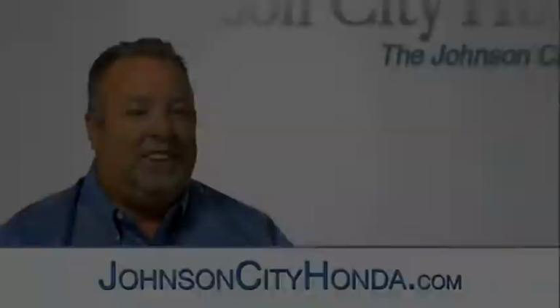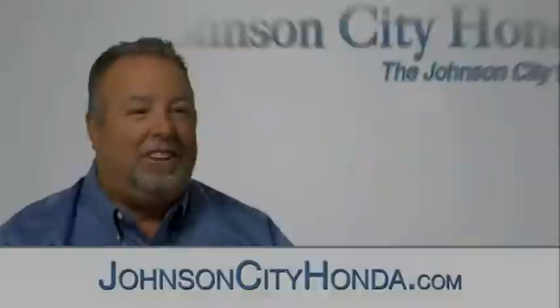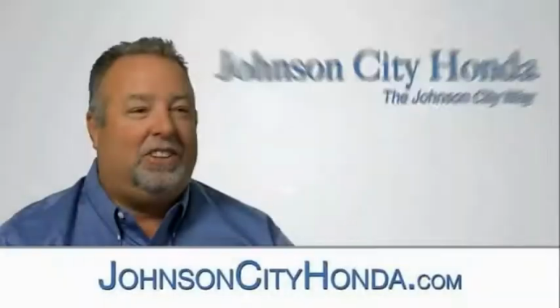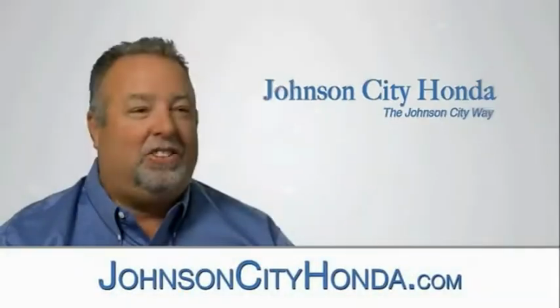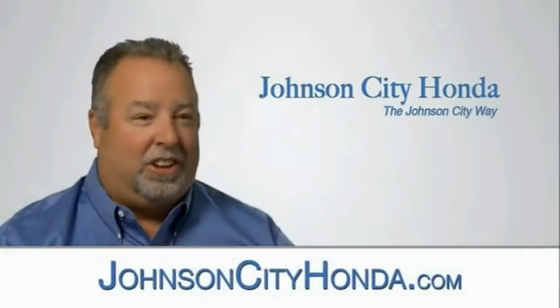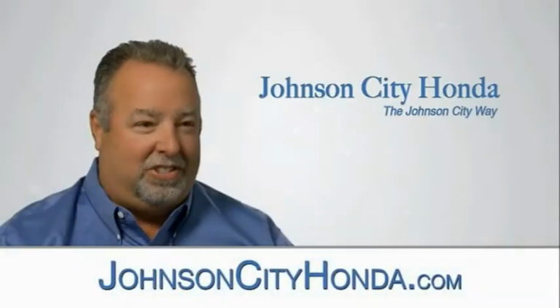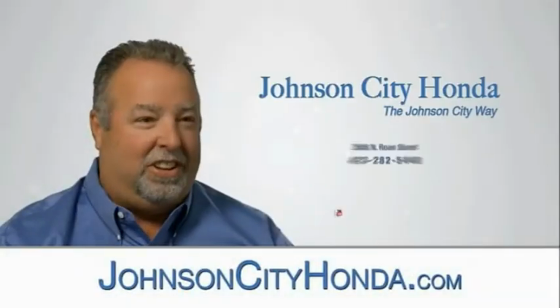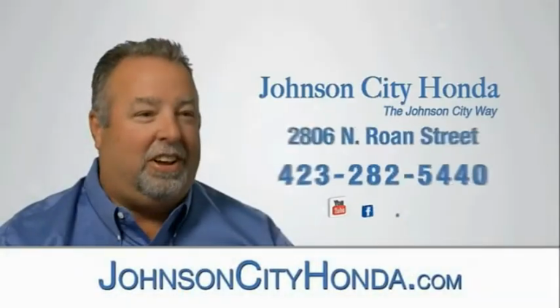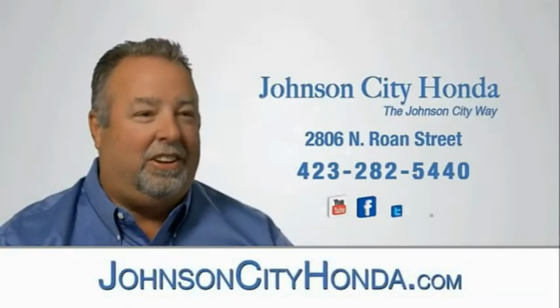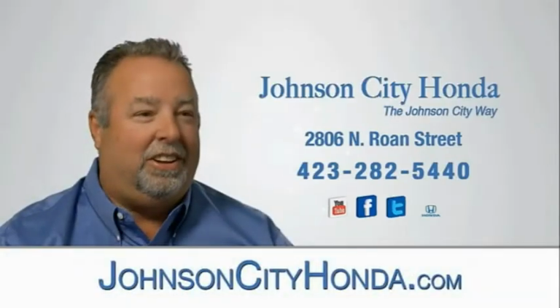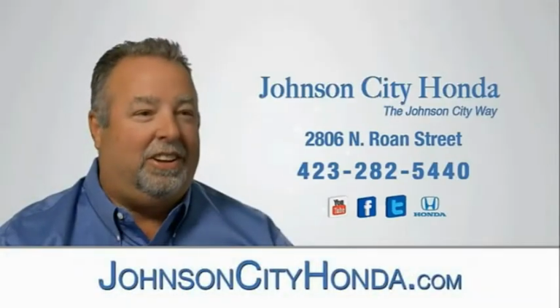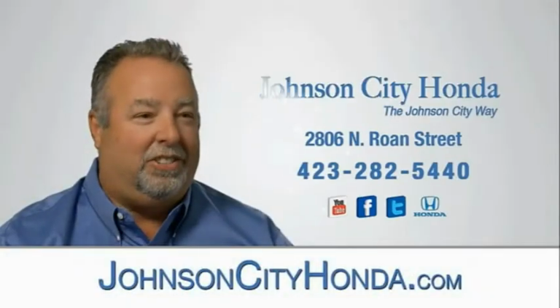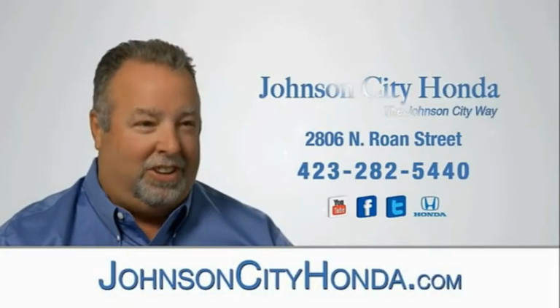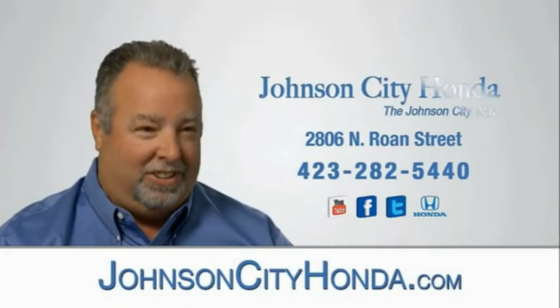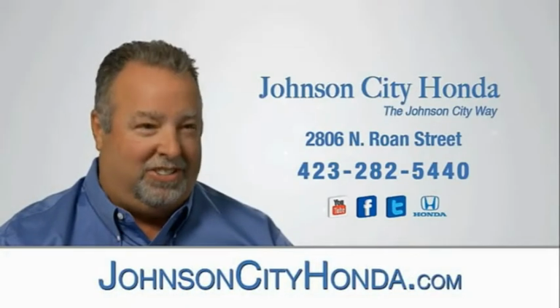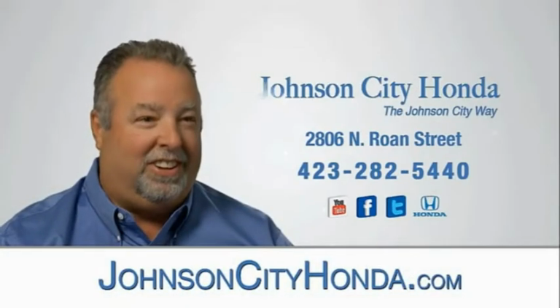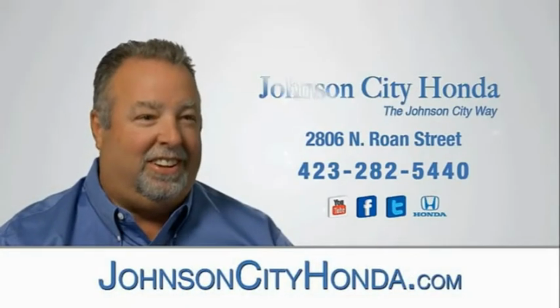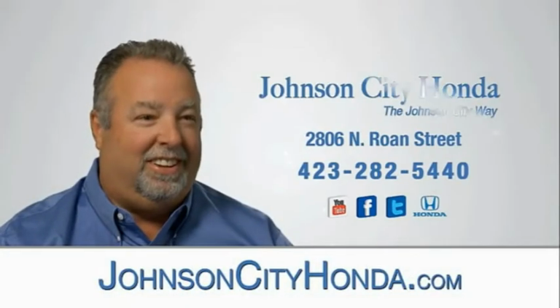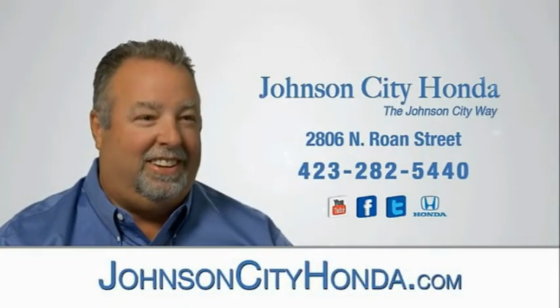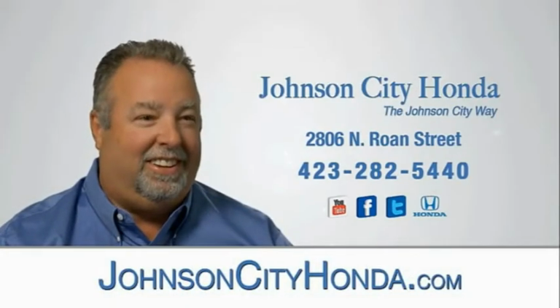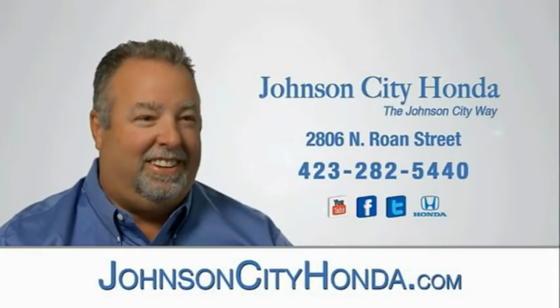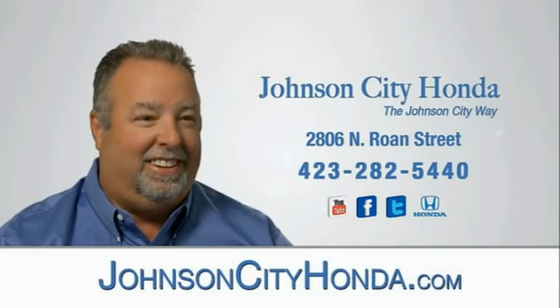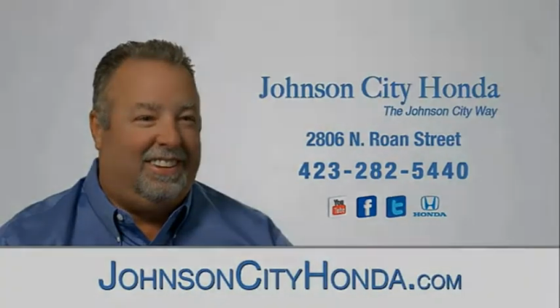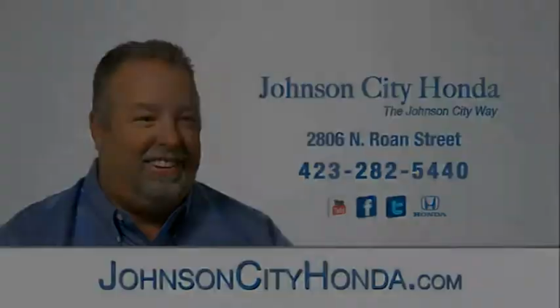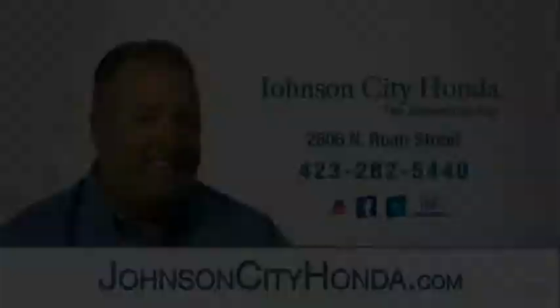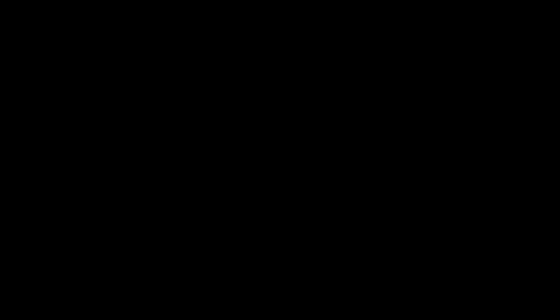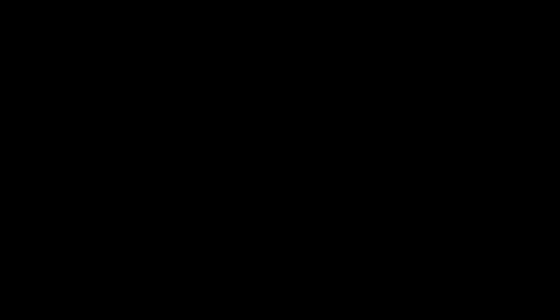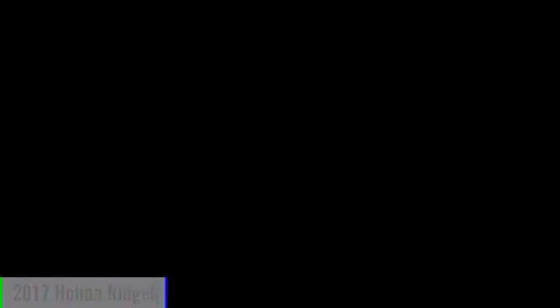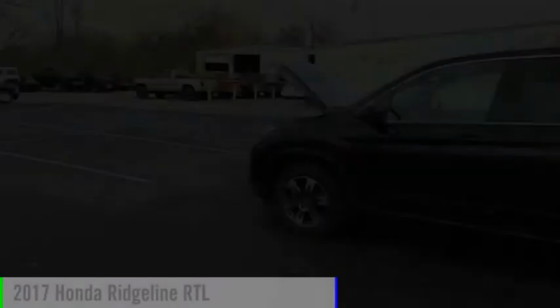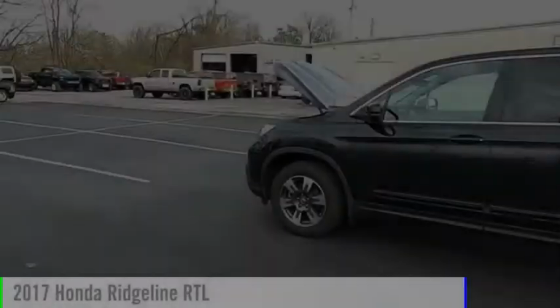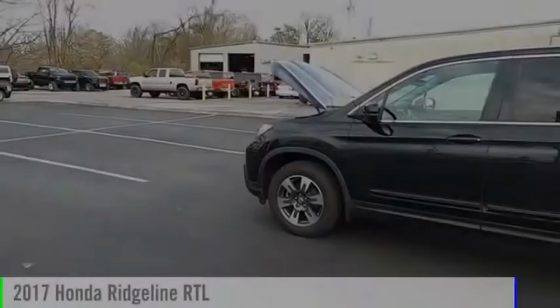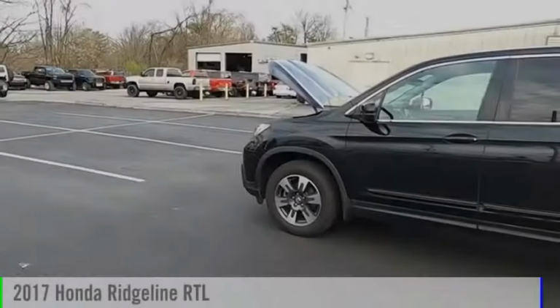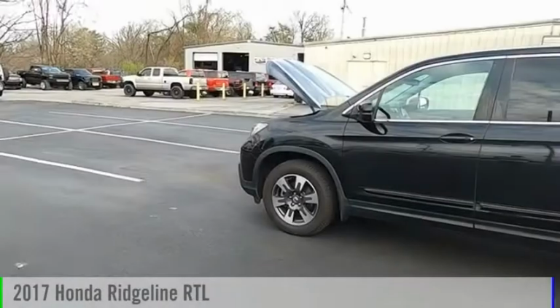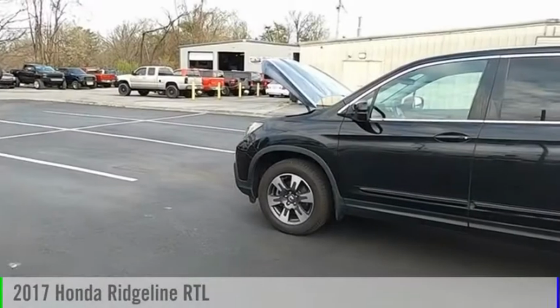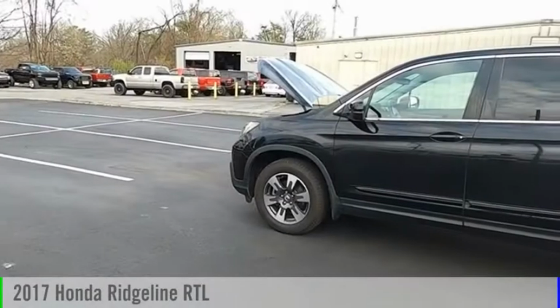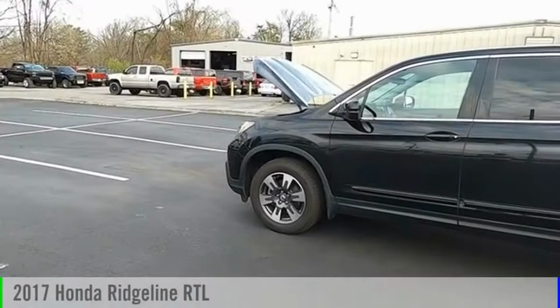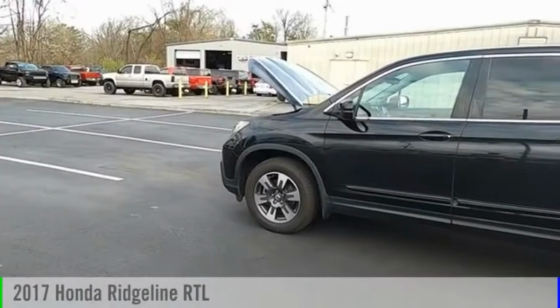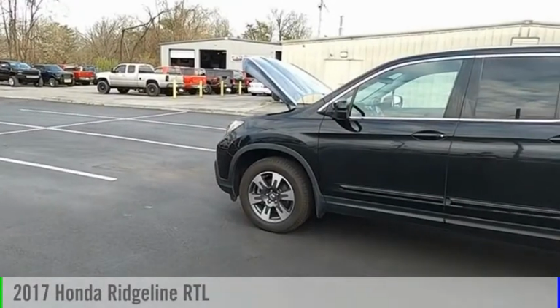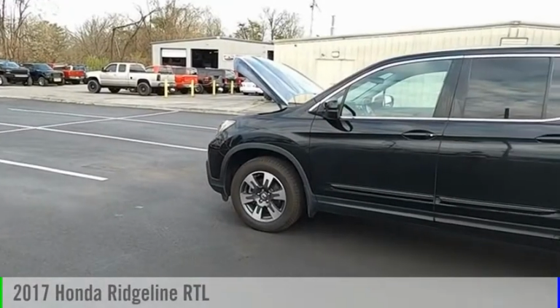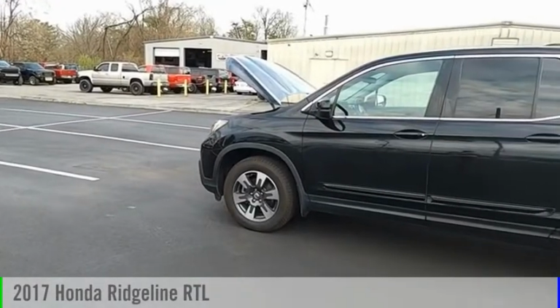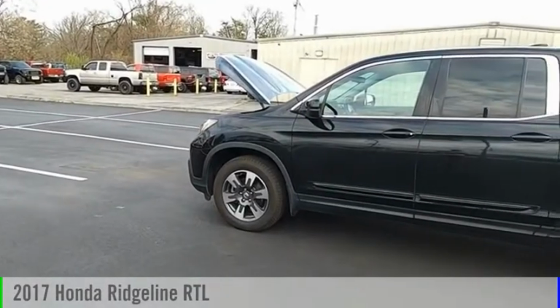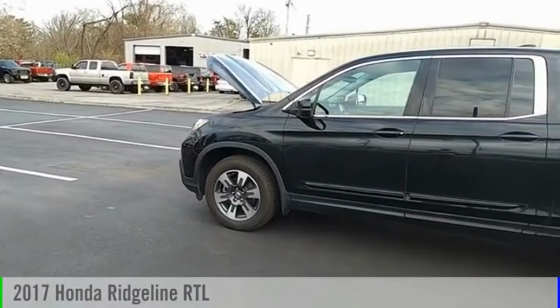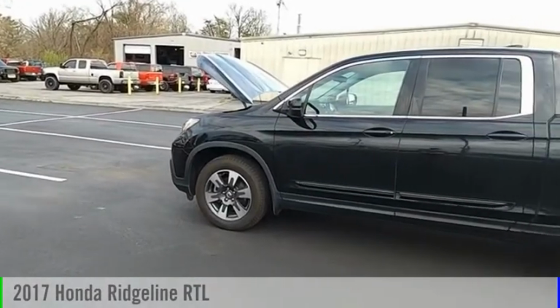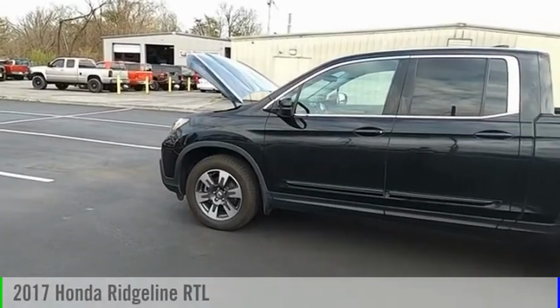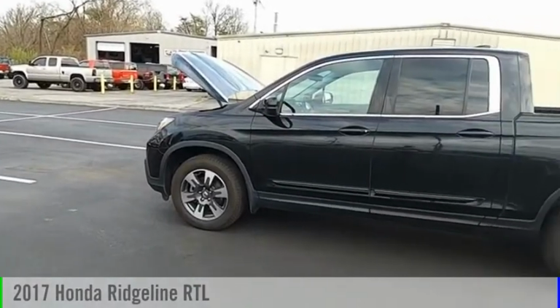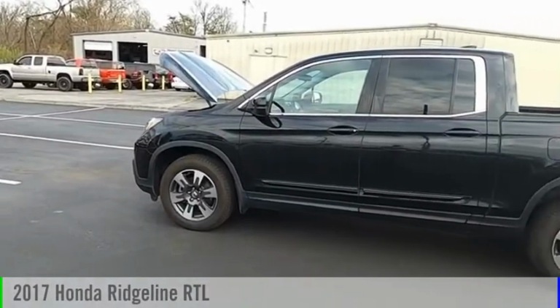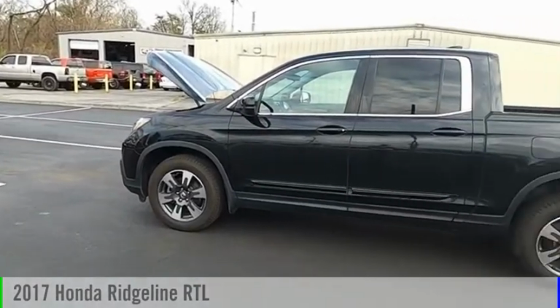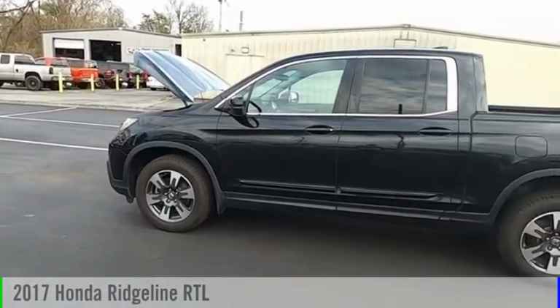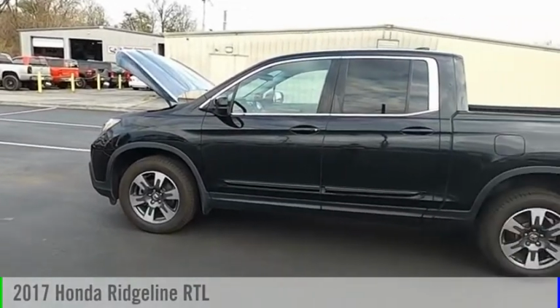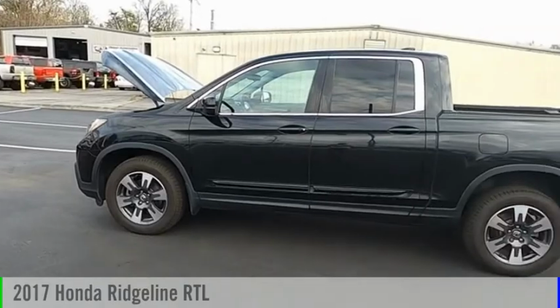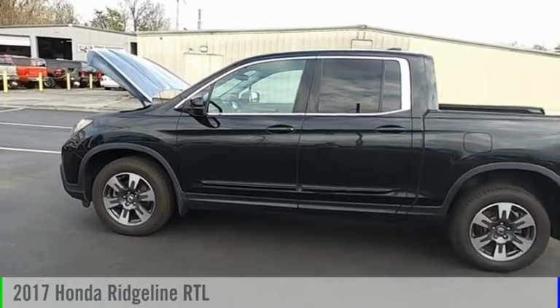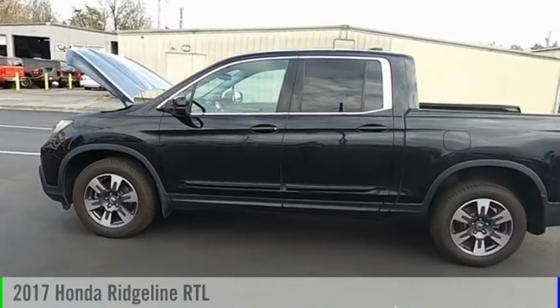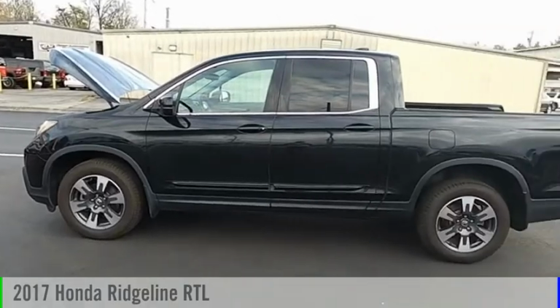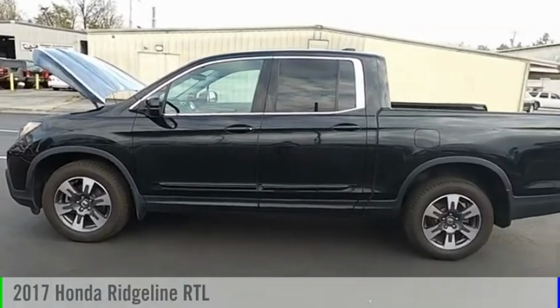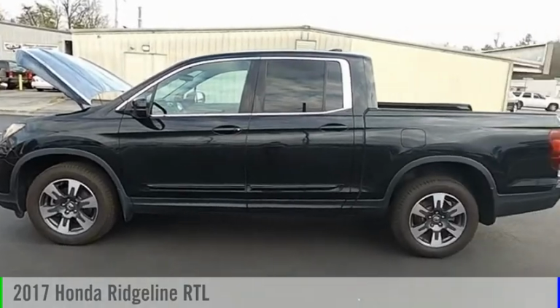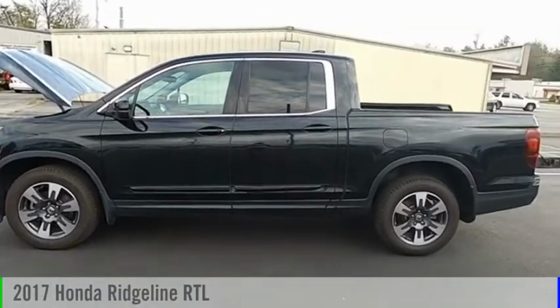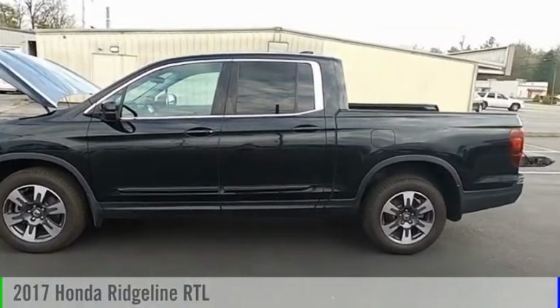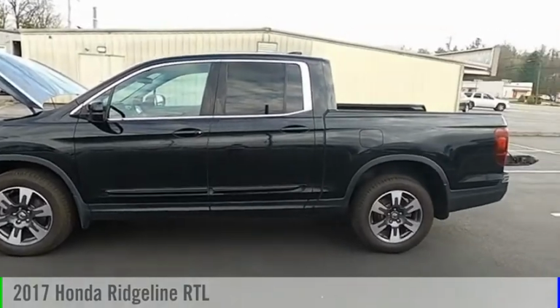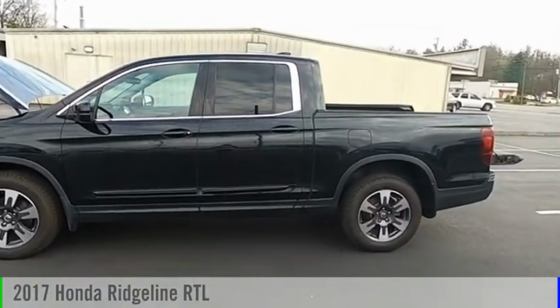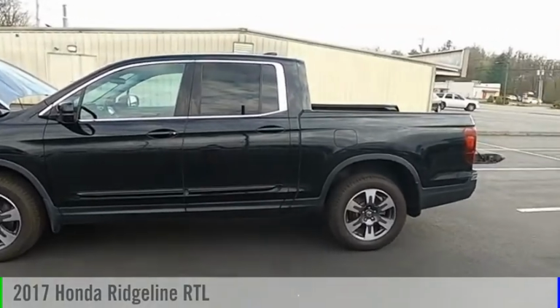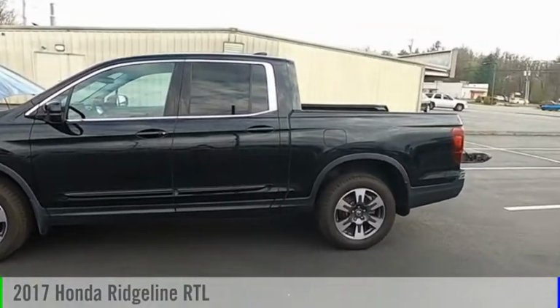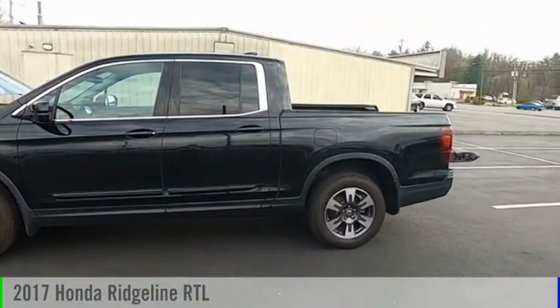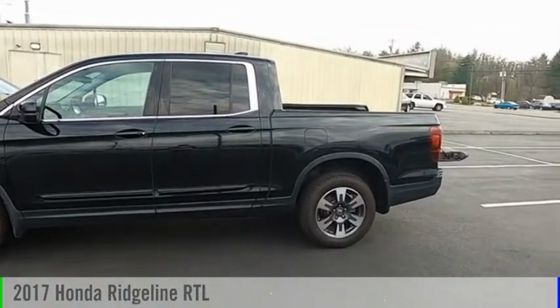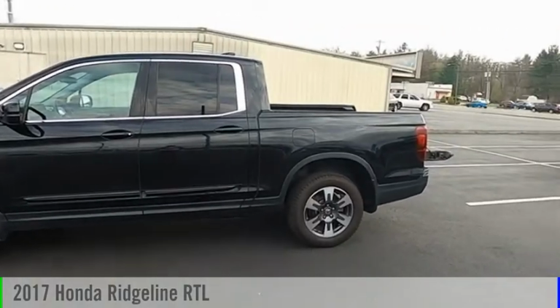Johnson City Honda, Johnson City. Come test drive the 2017 Ridgeline.